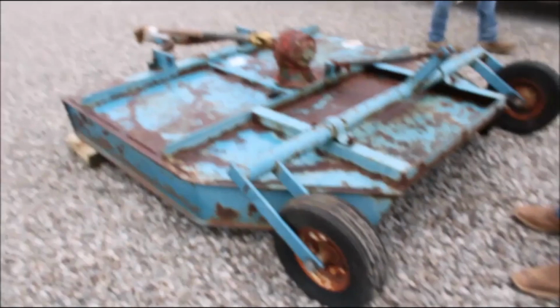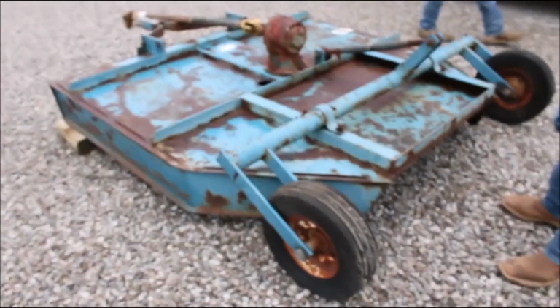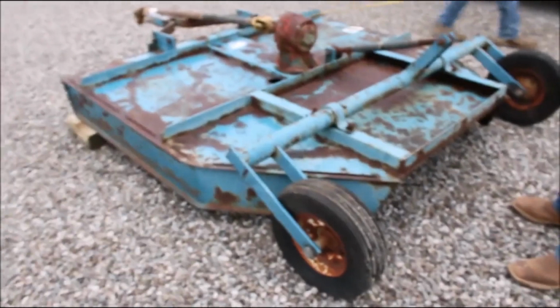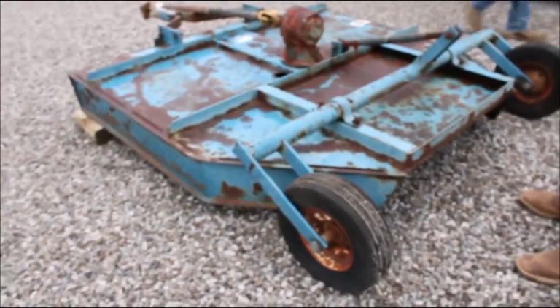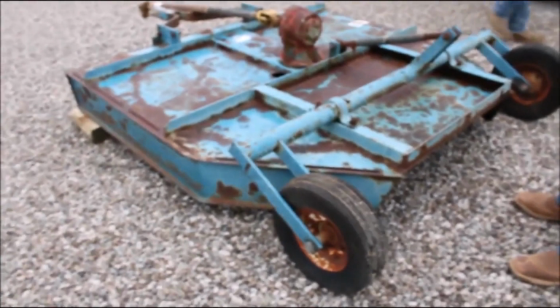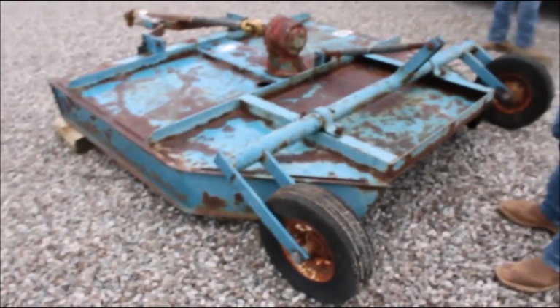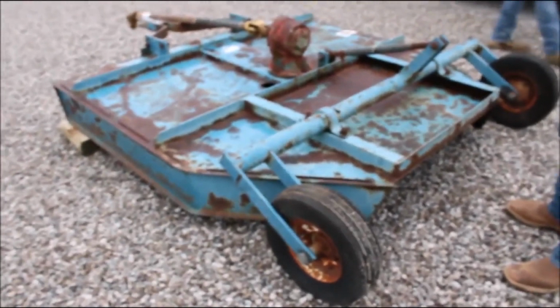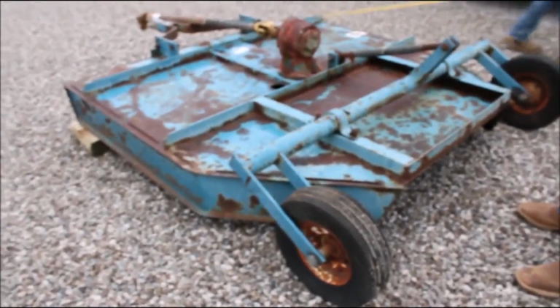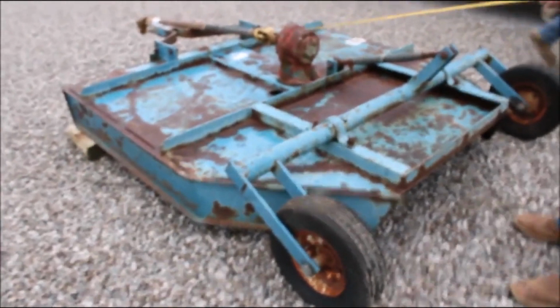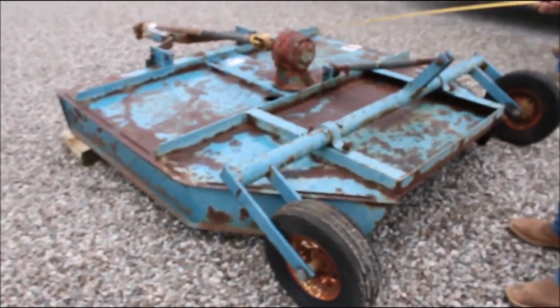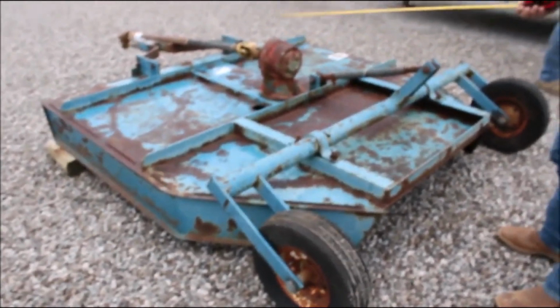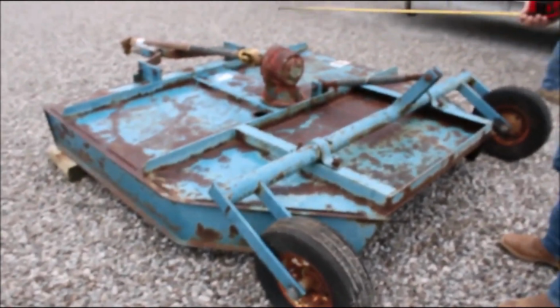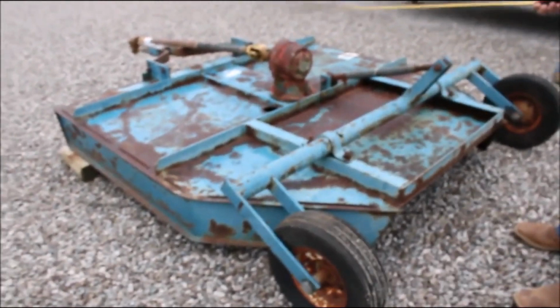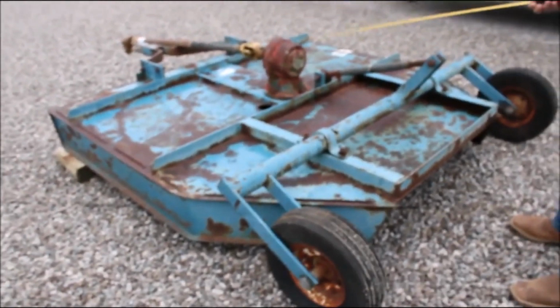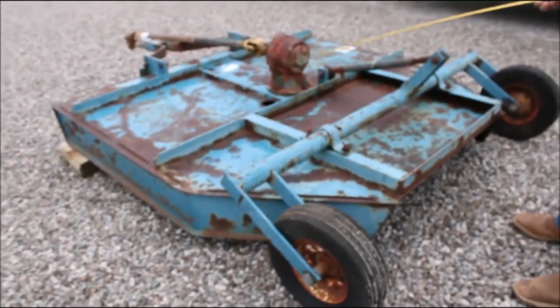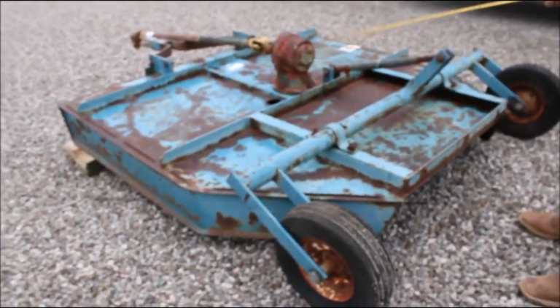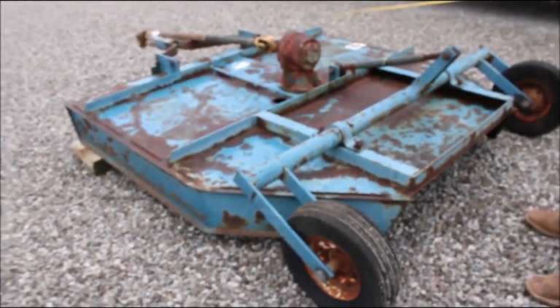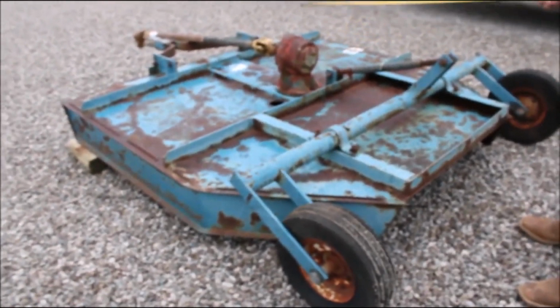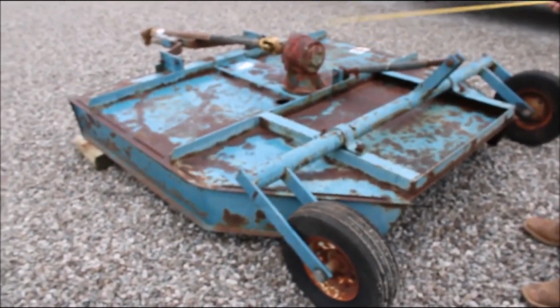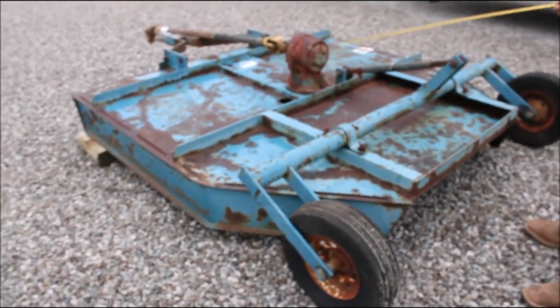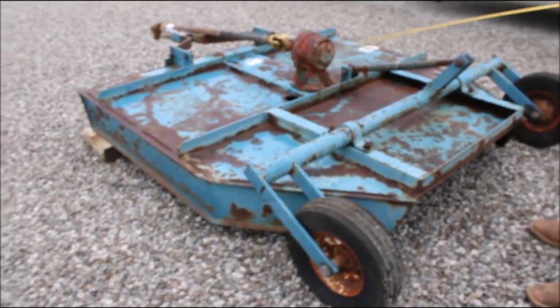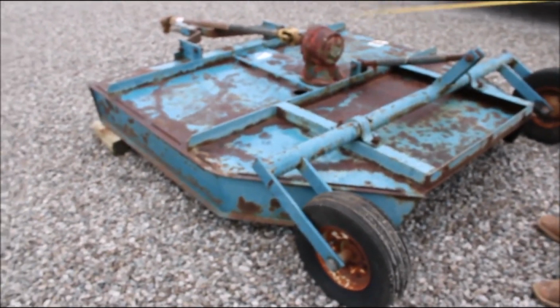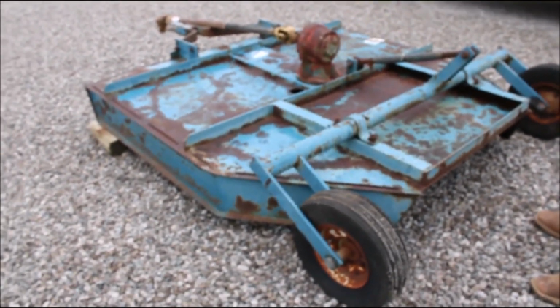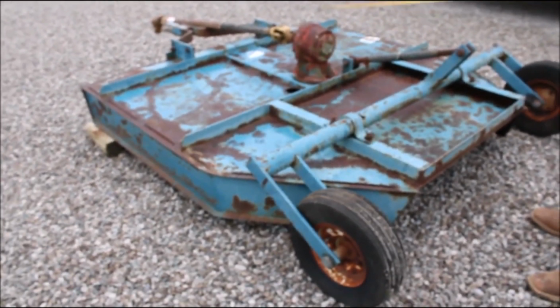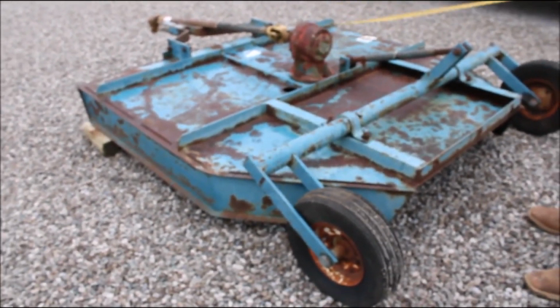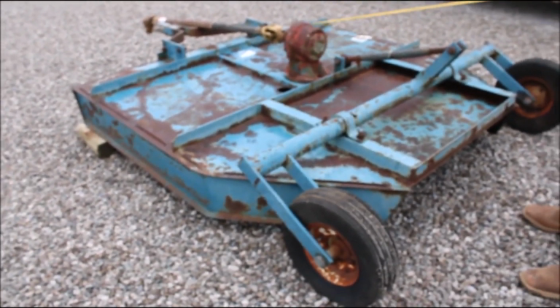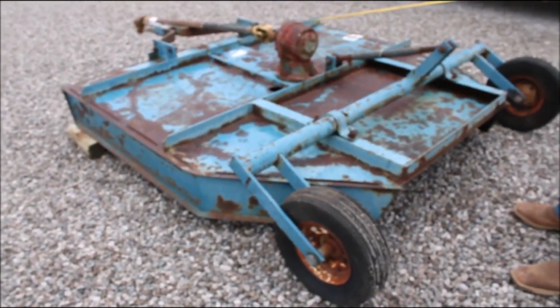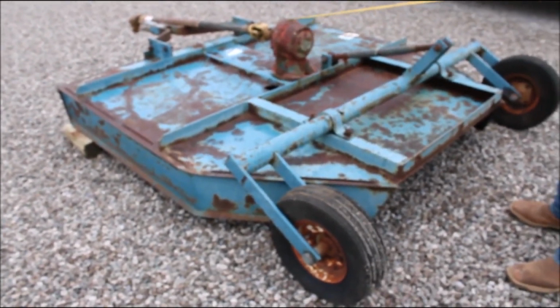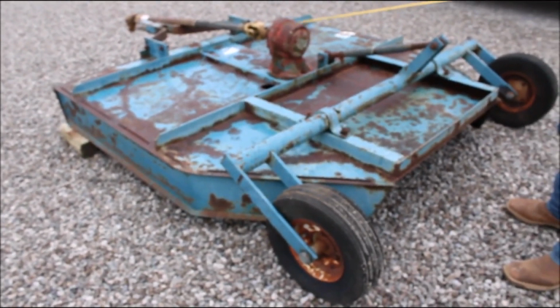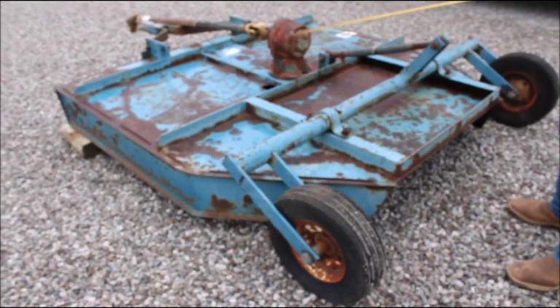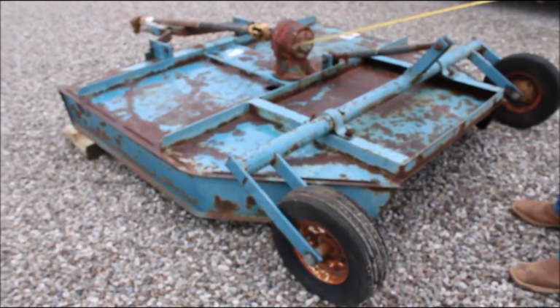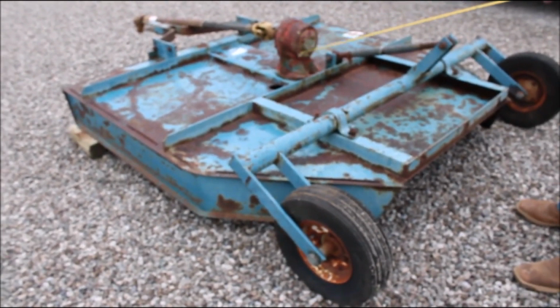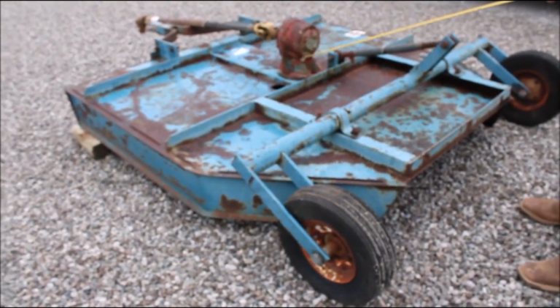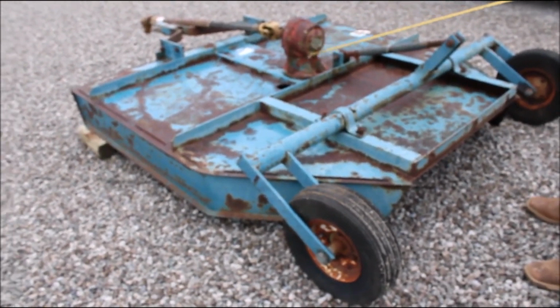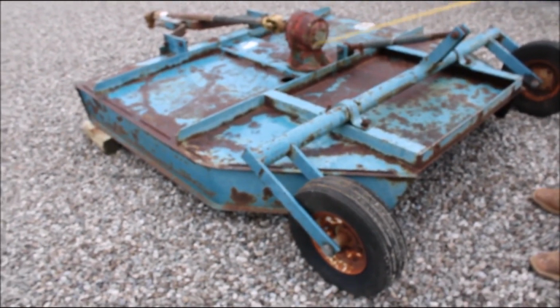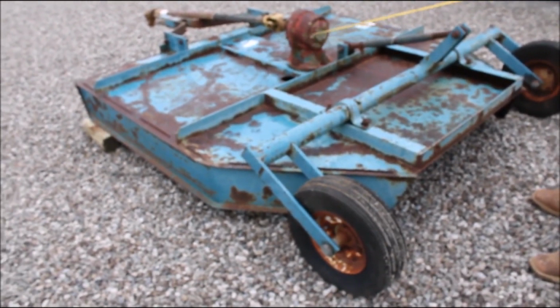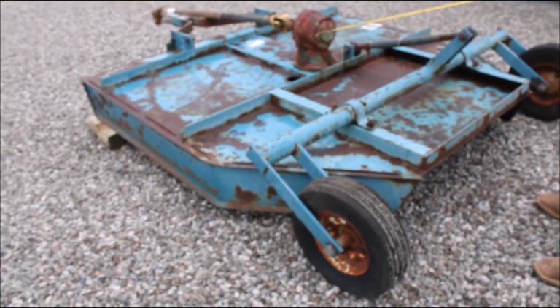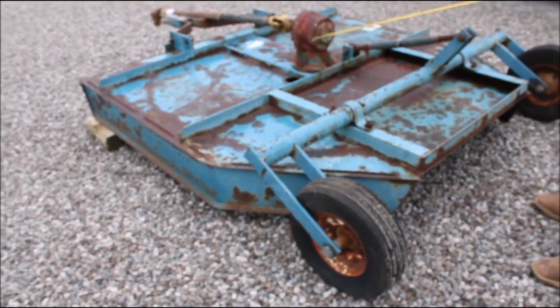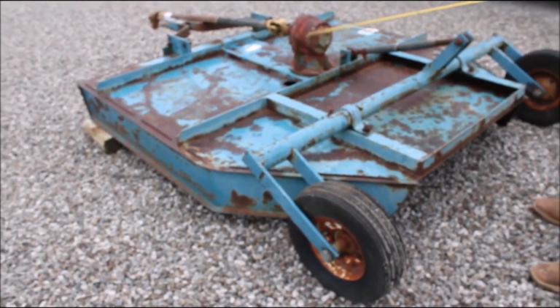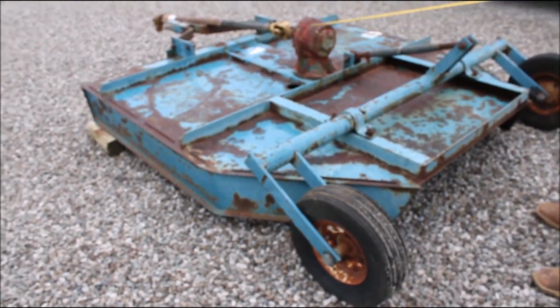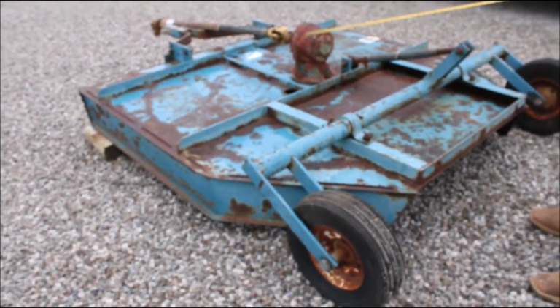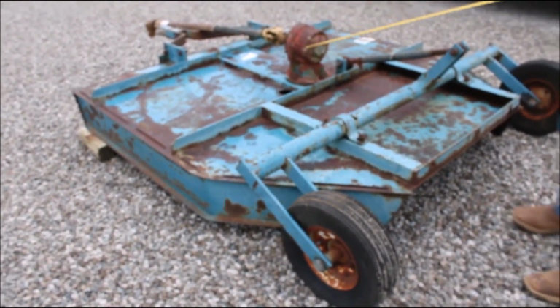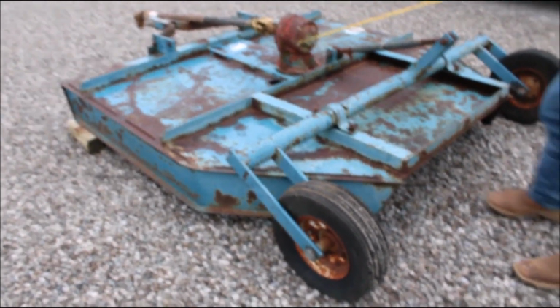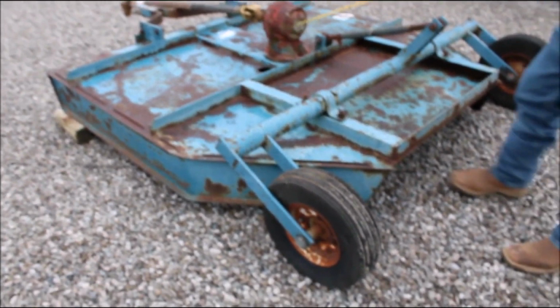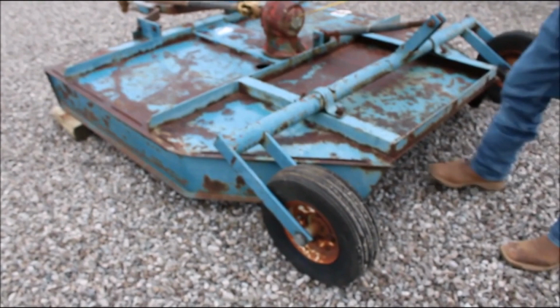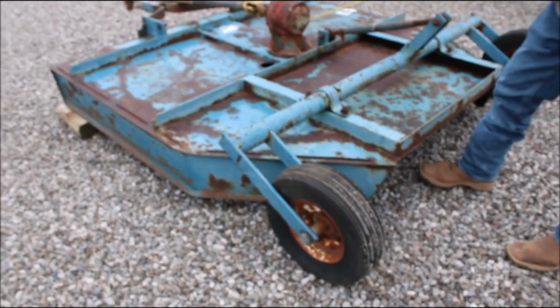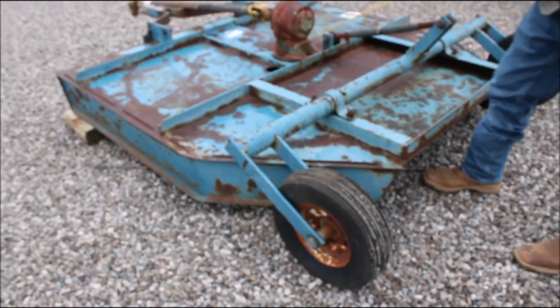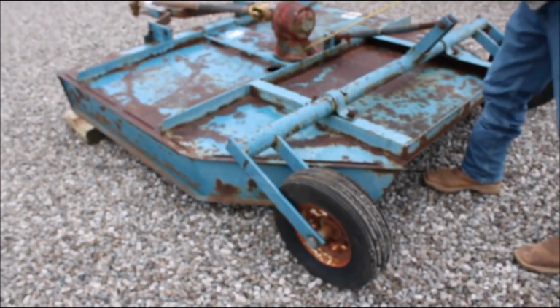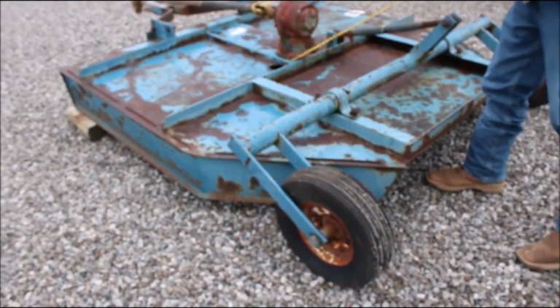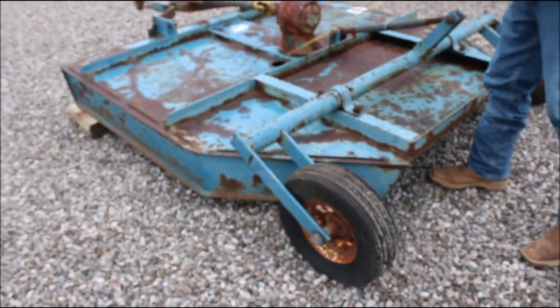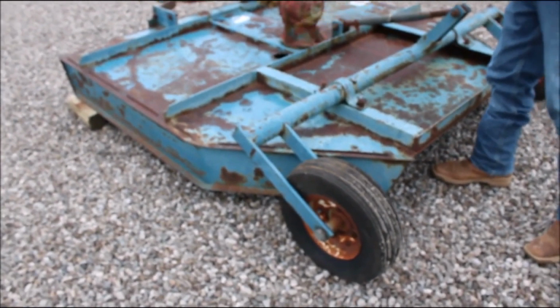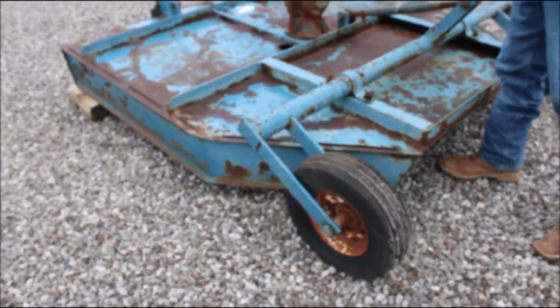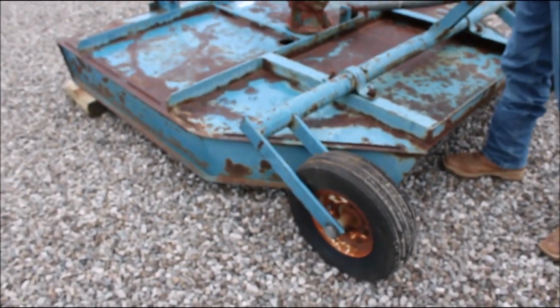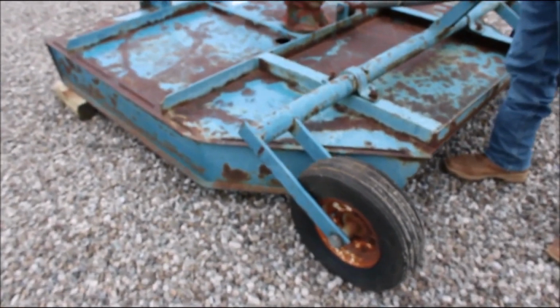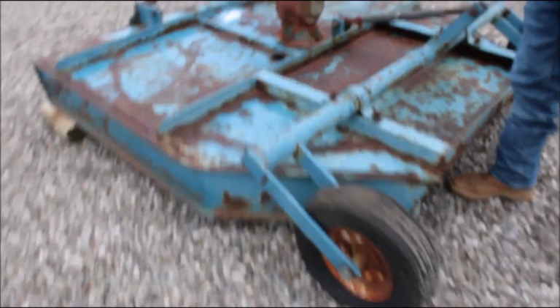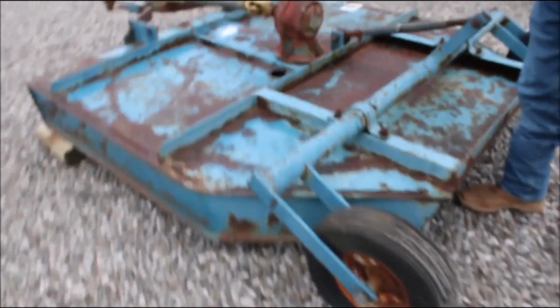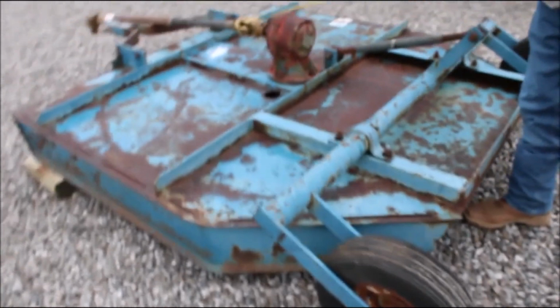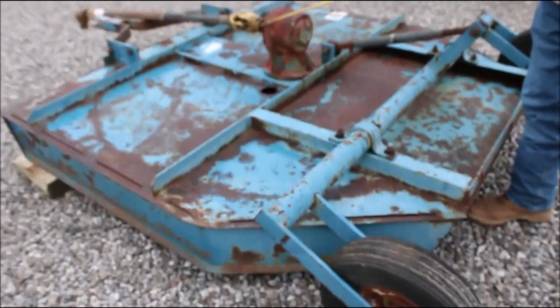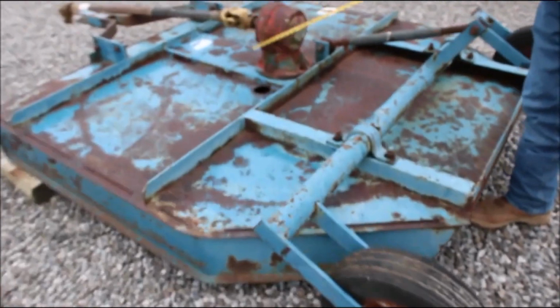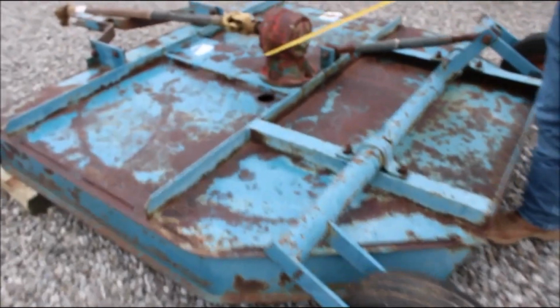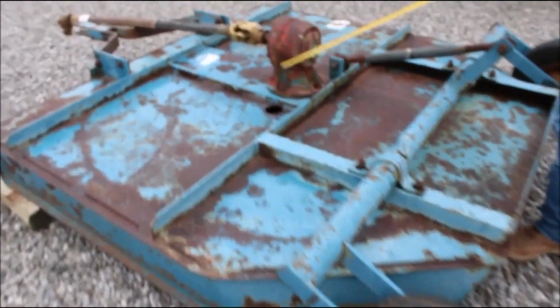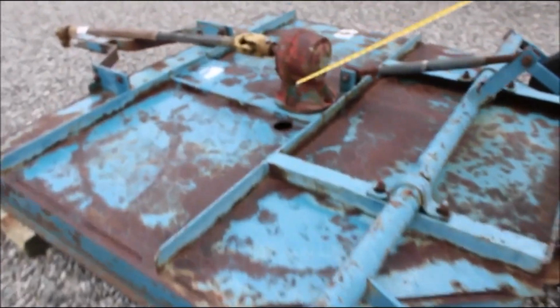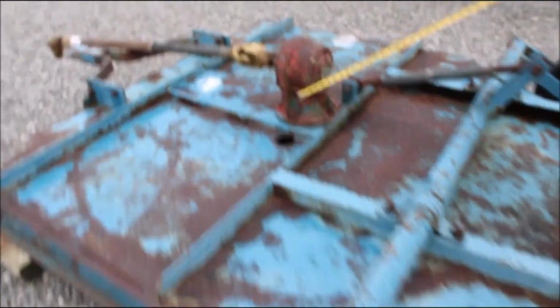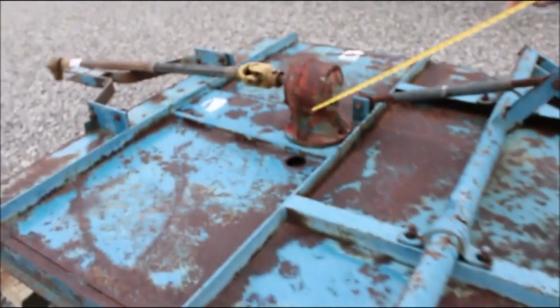Here's your King Cutter. Six foot, full-type rotary mower. 540 PTO.